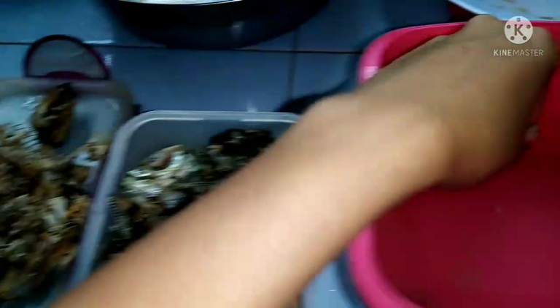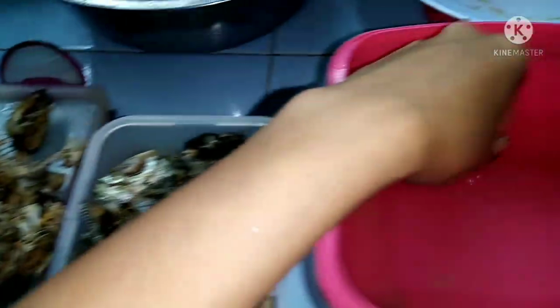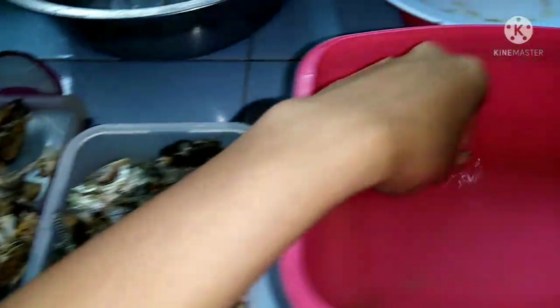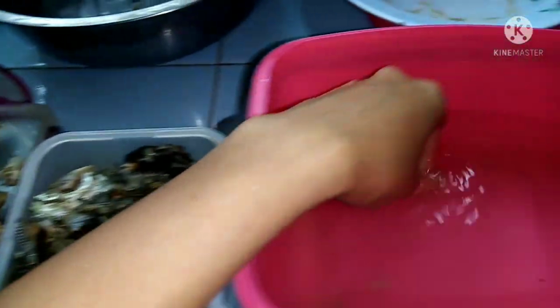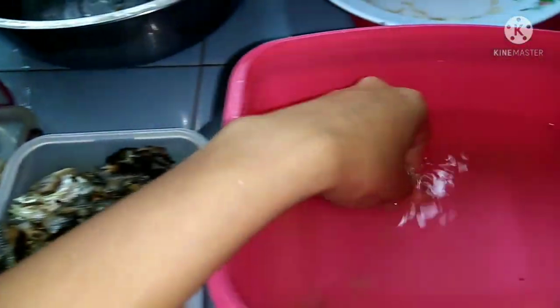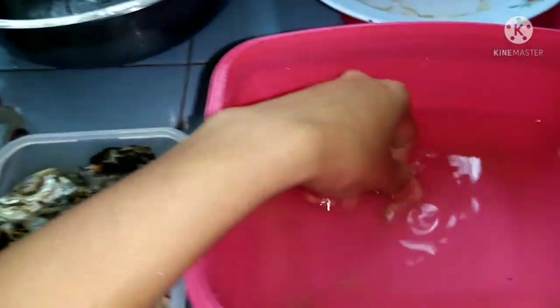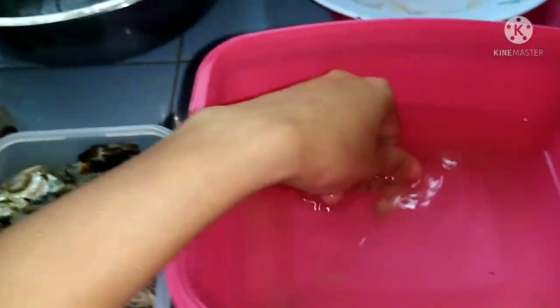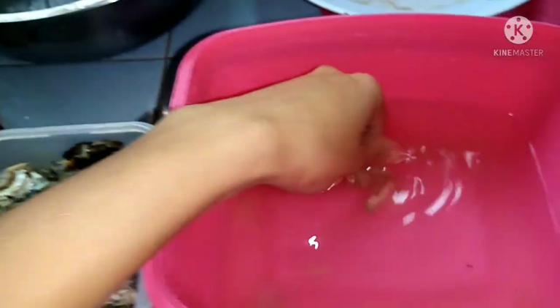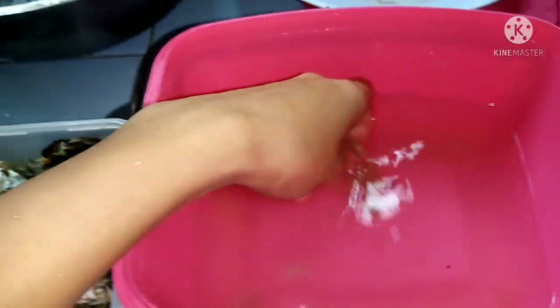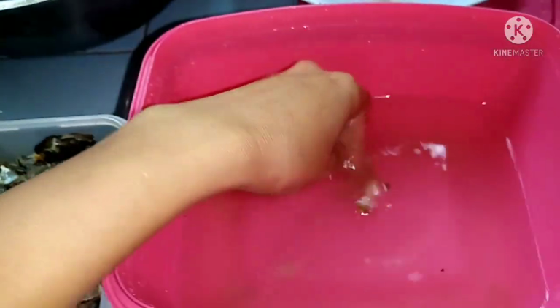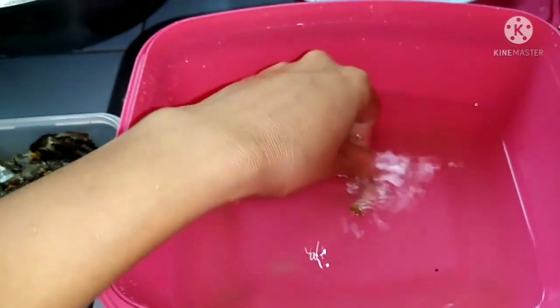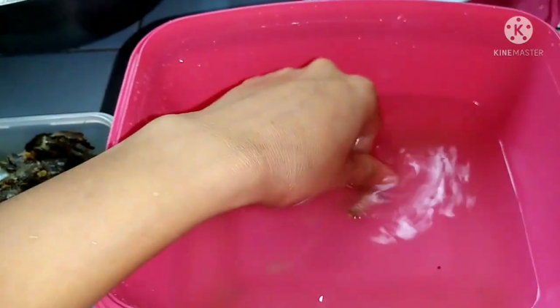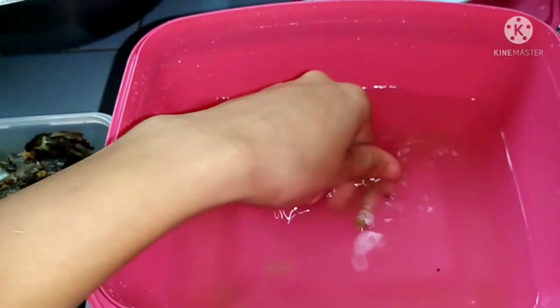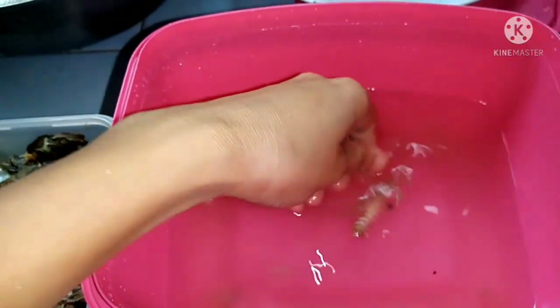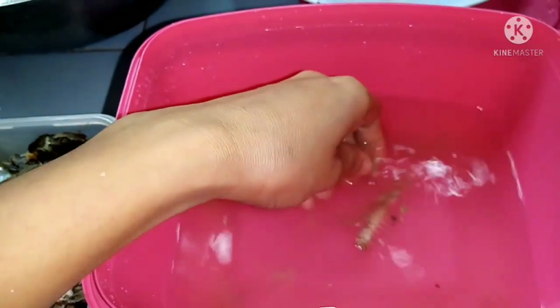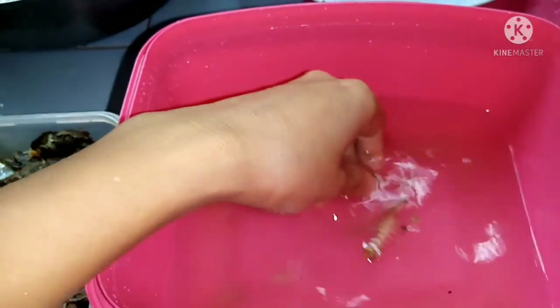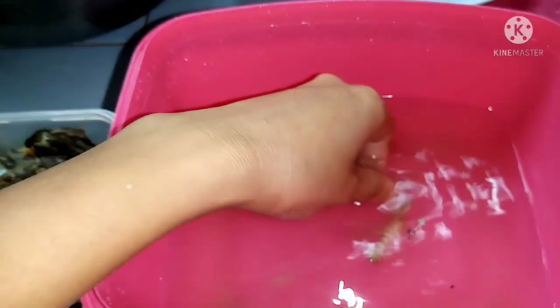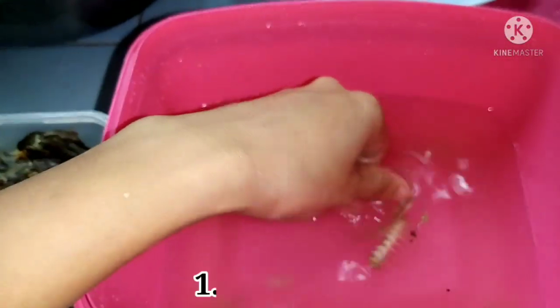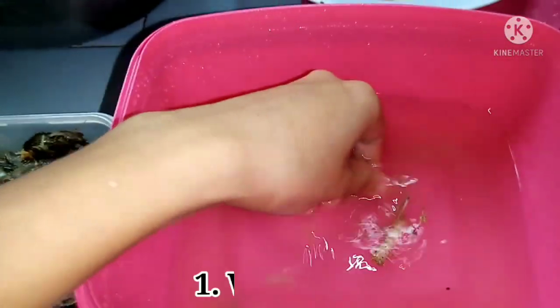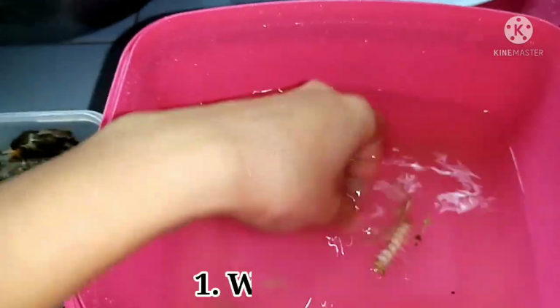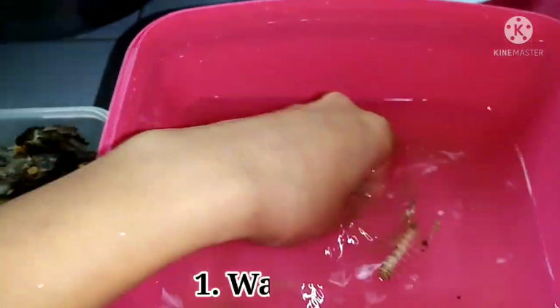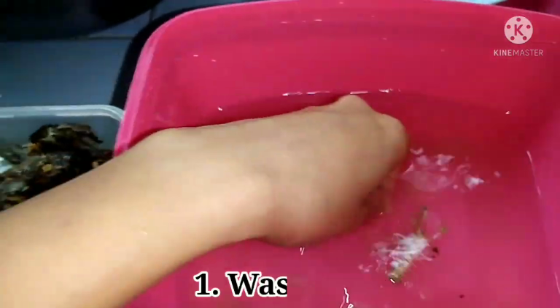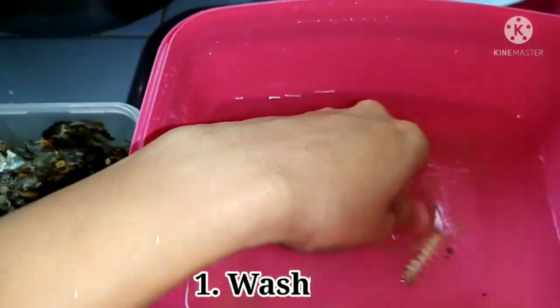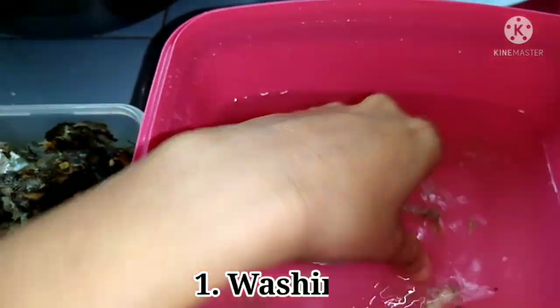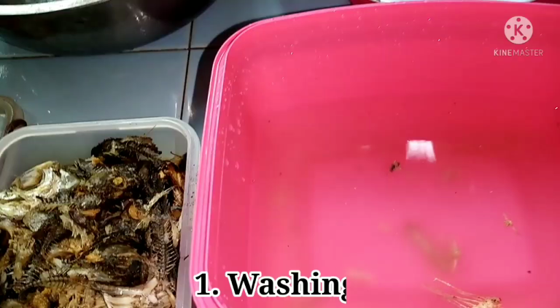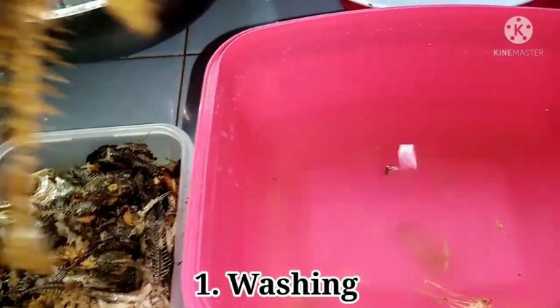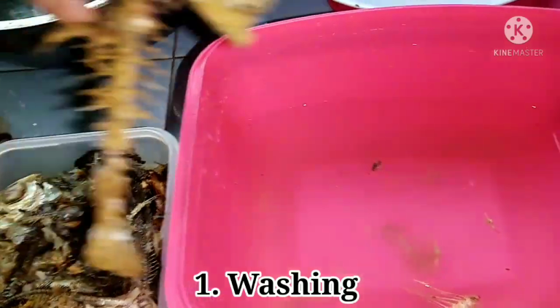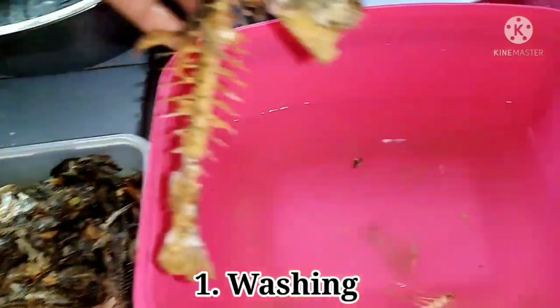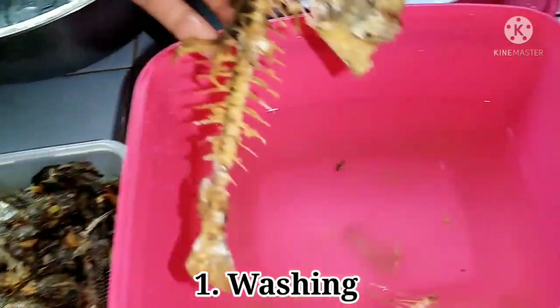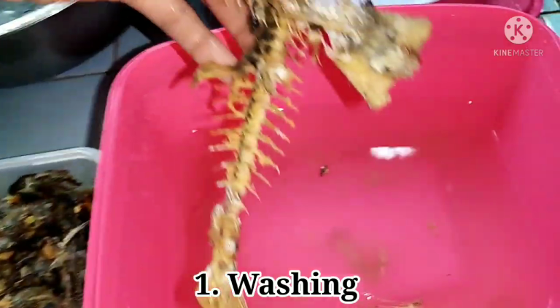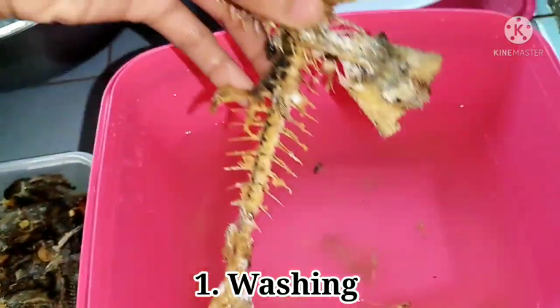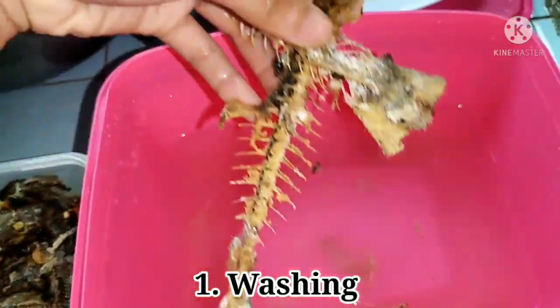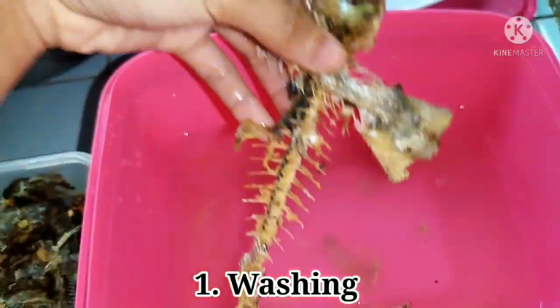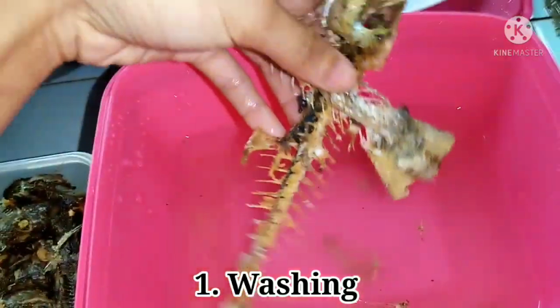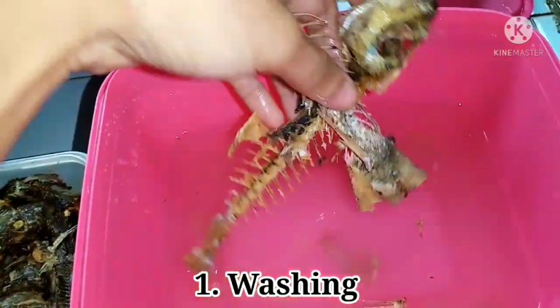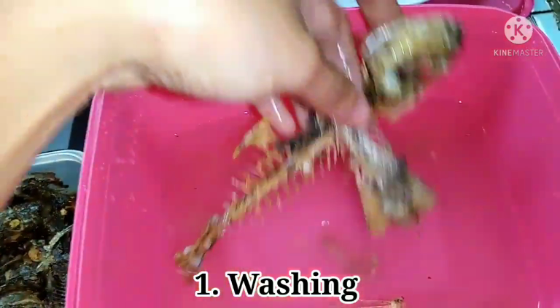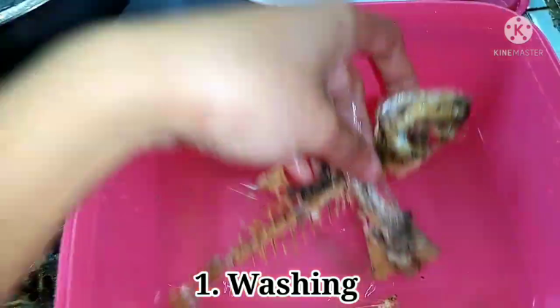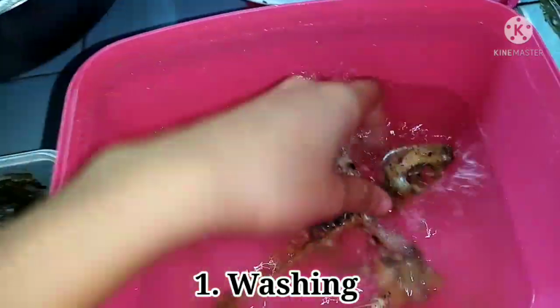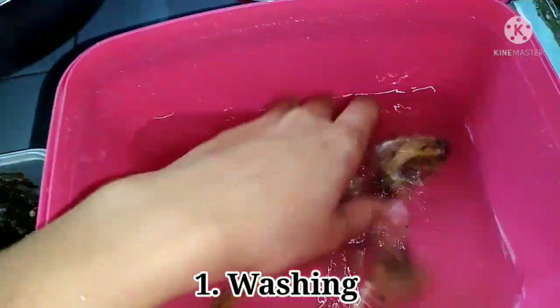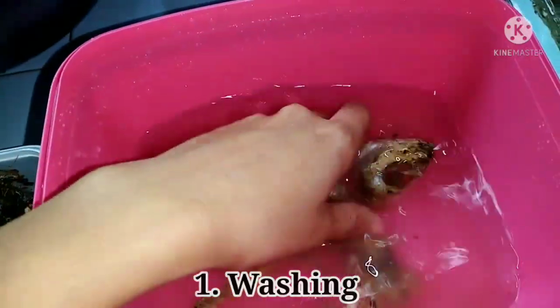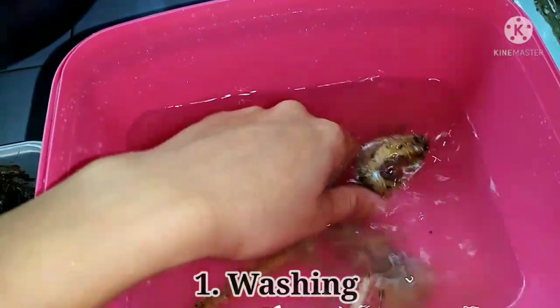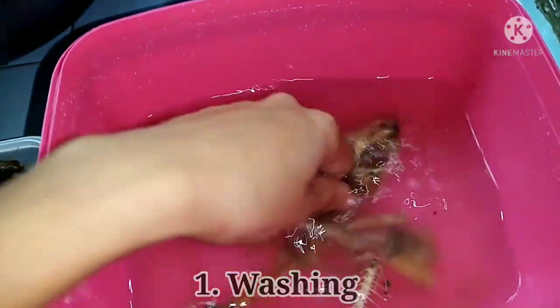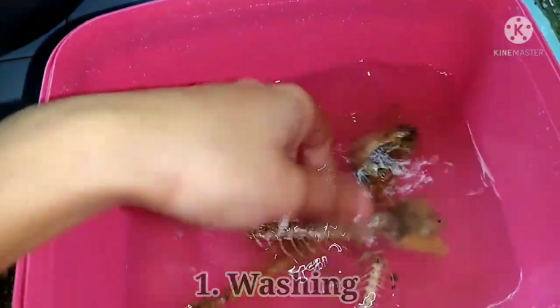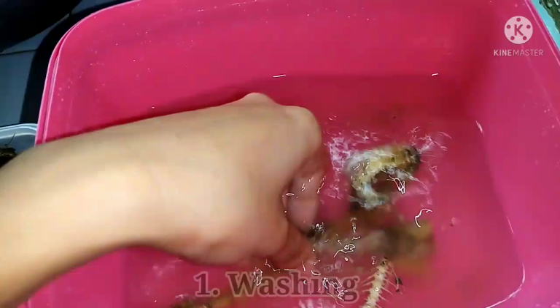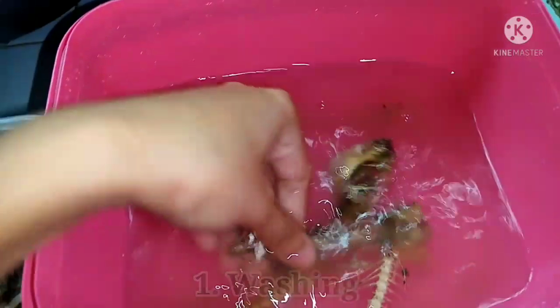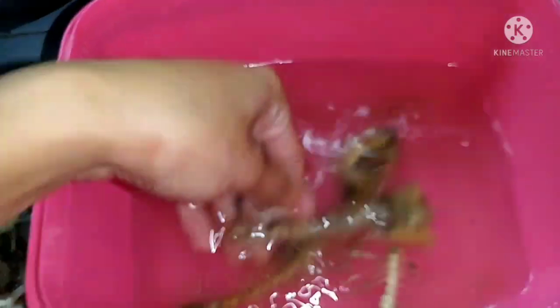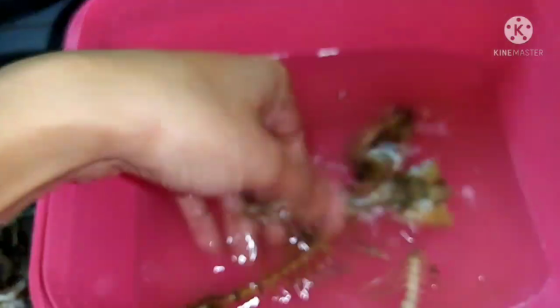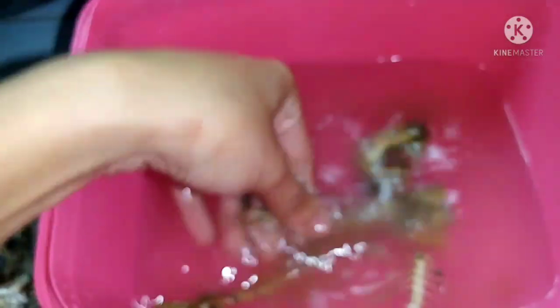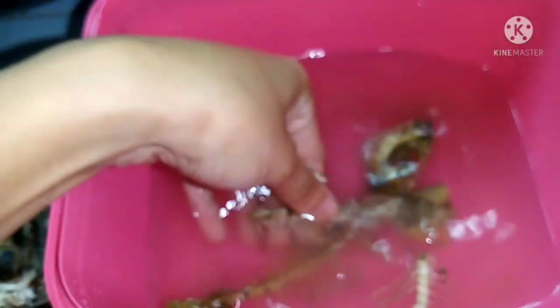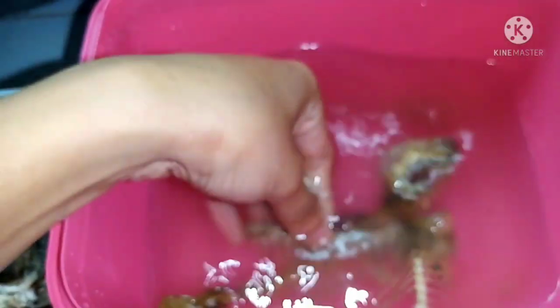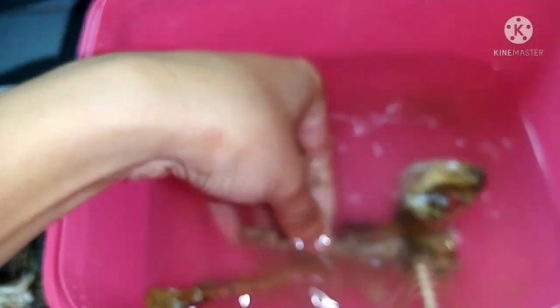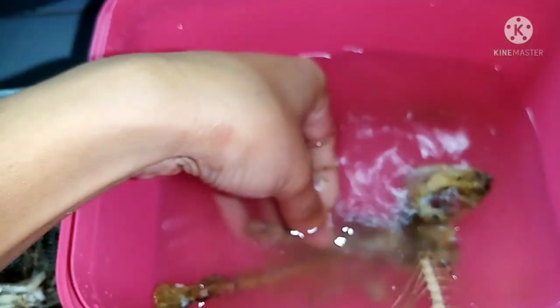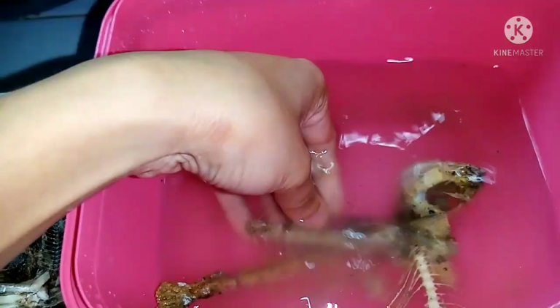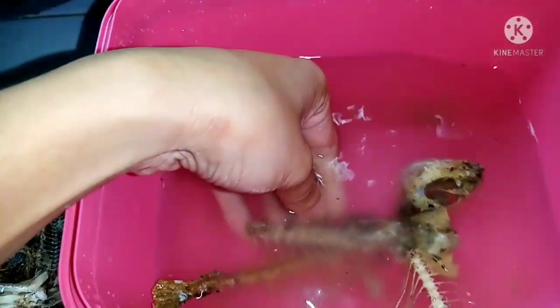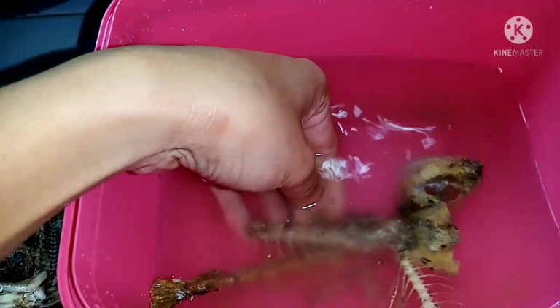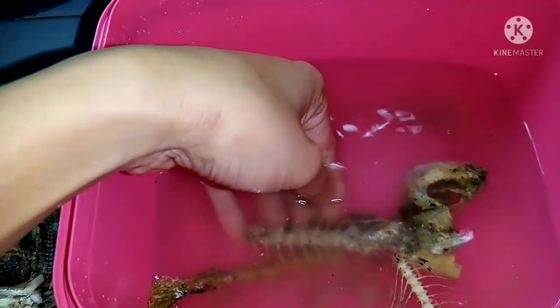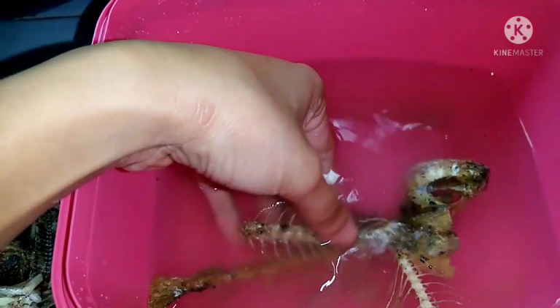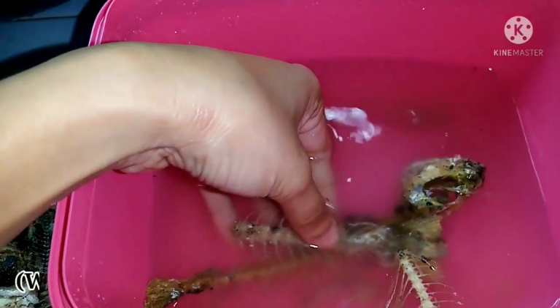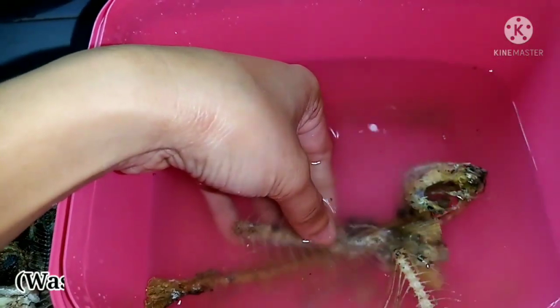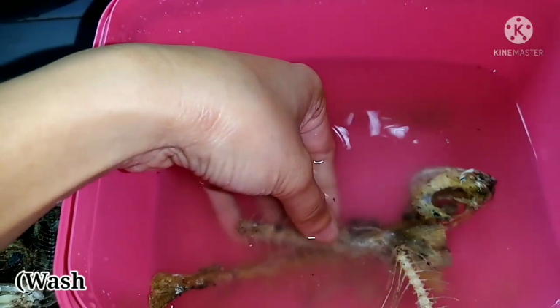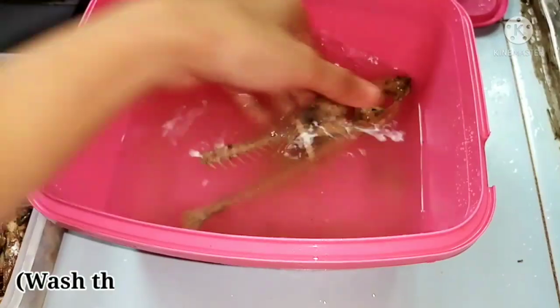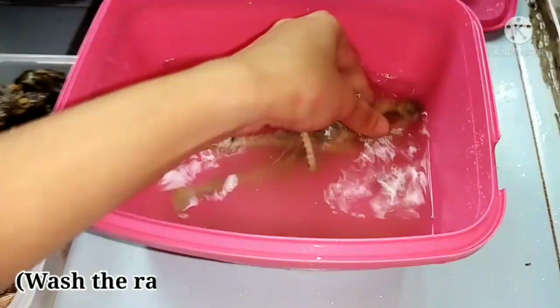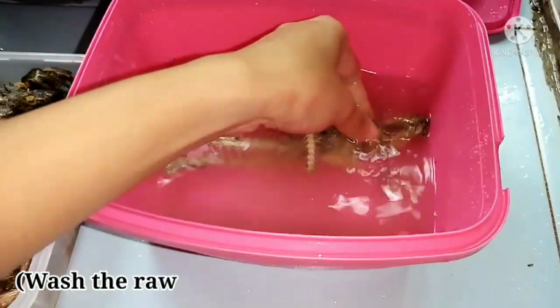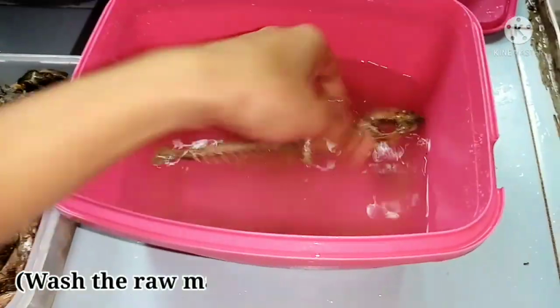For the procedures, the steps in preparing FPC are as follows. The first step is washing. Wash the raw materials with clean, fresh water.